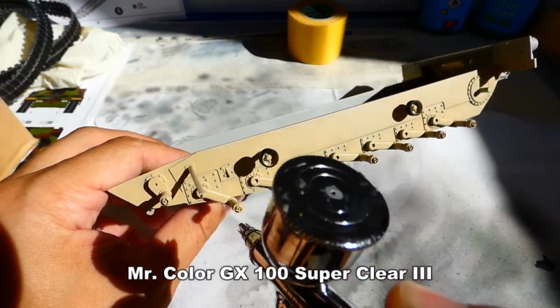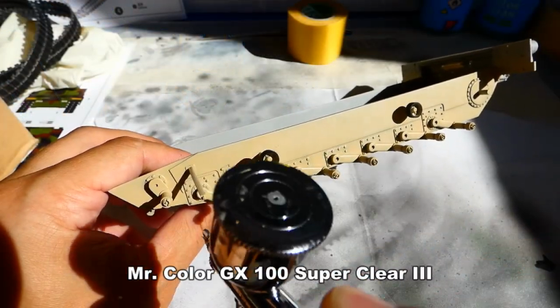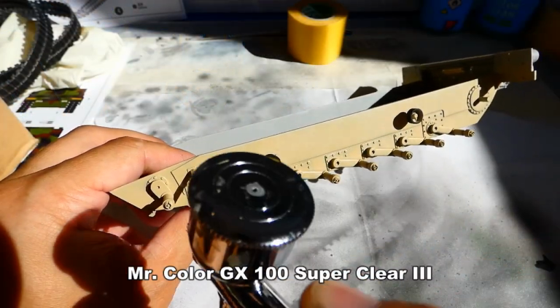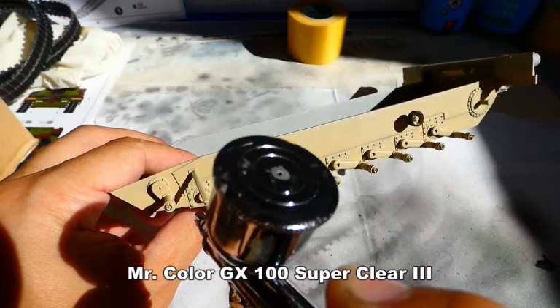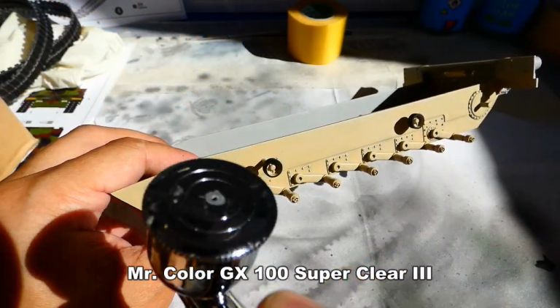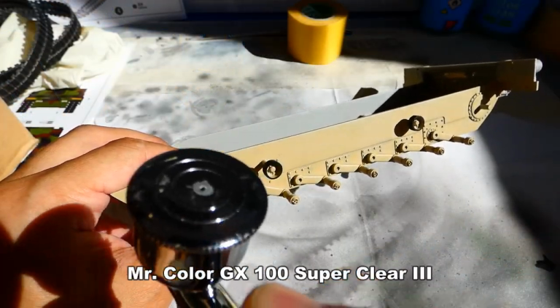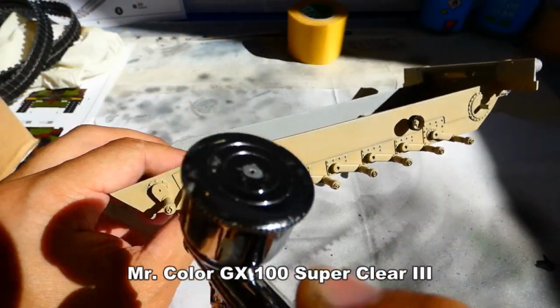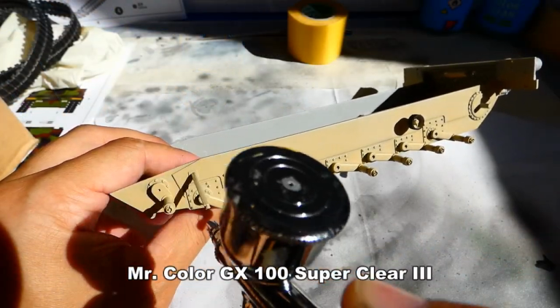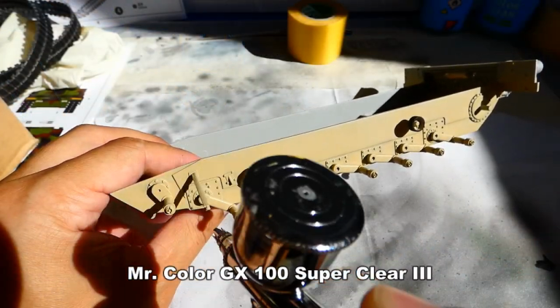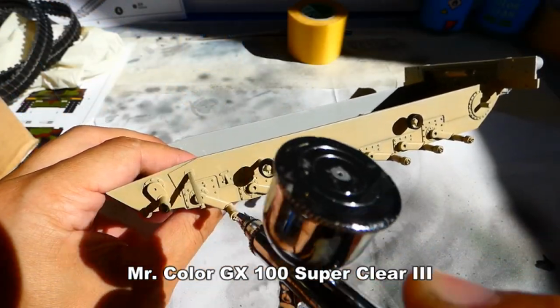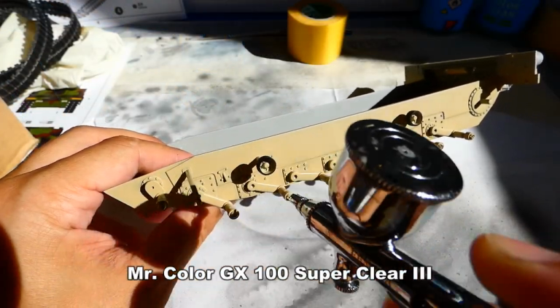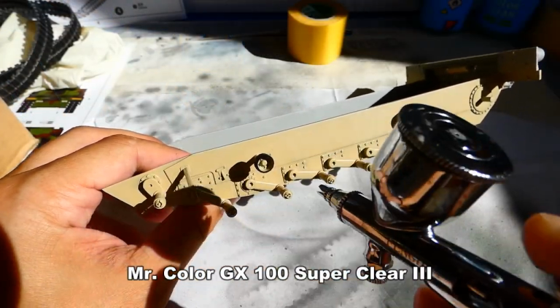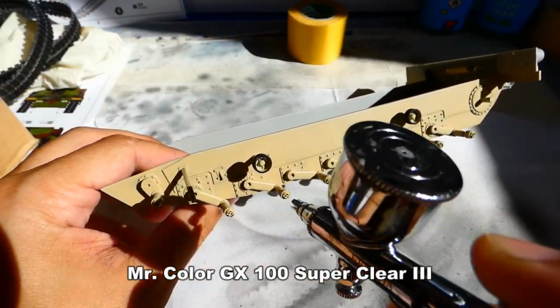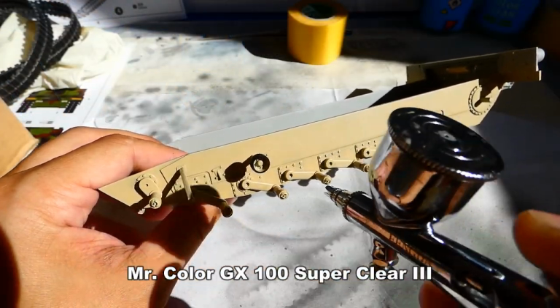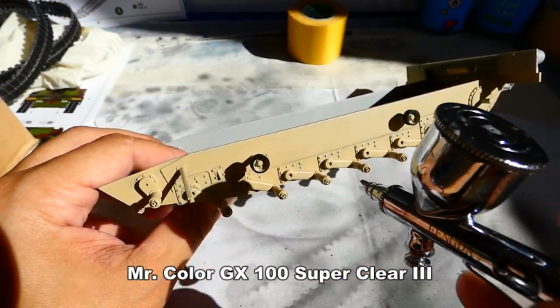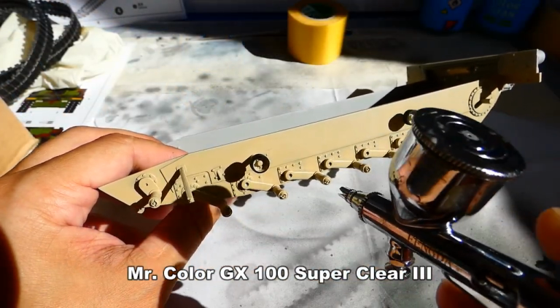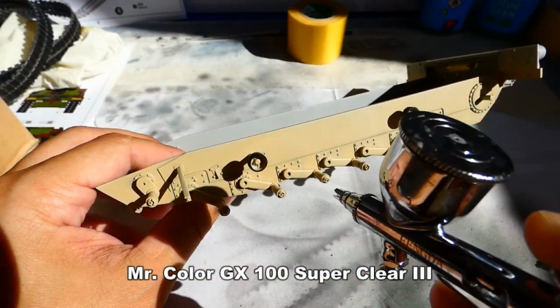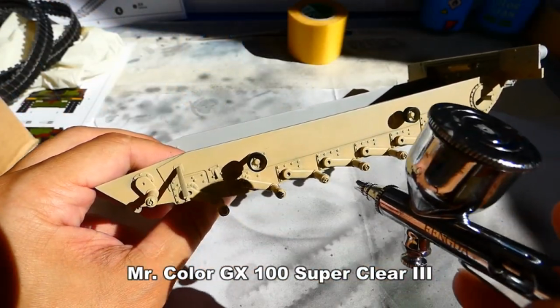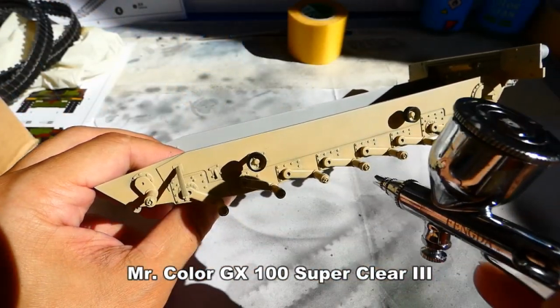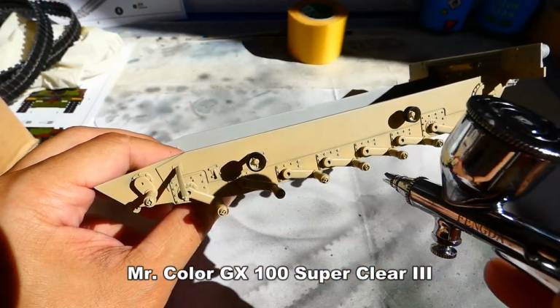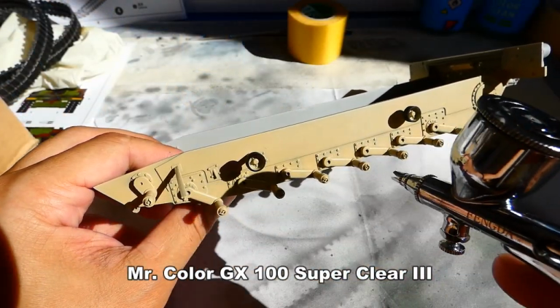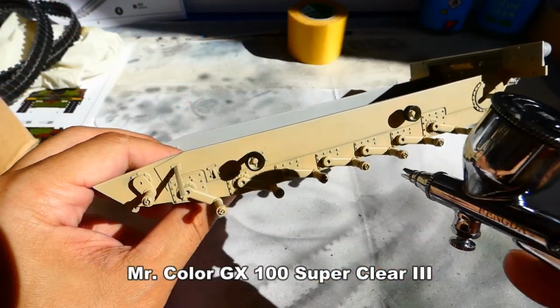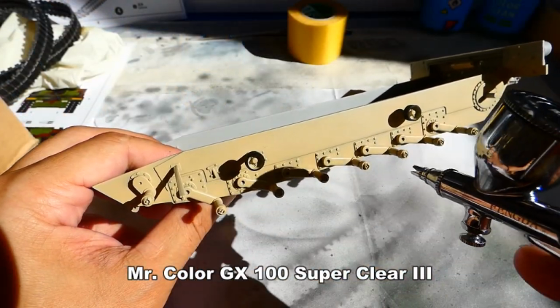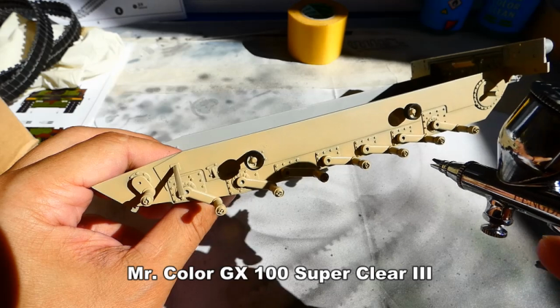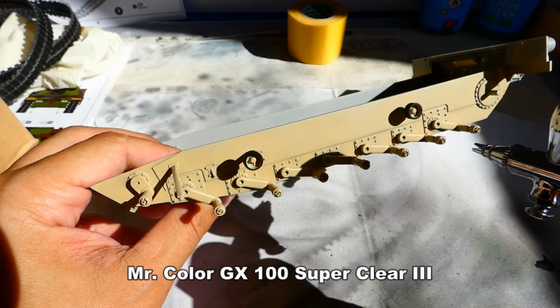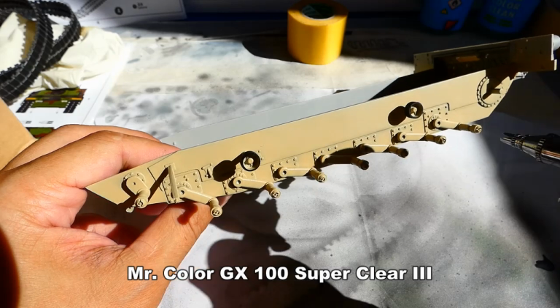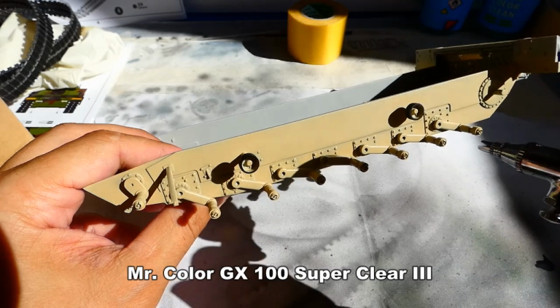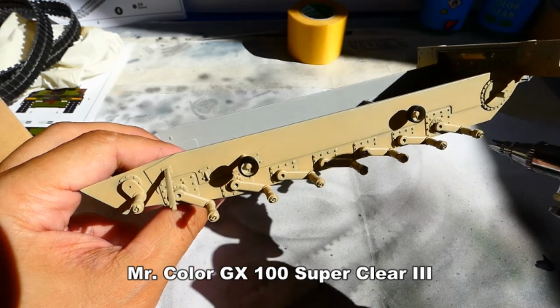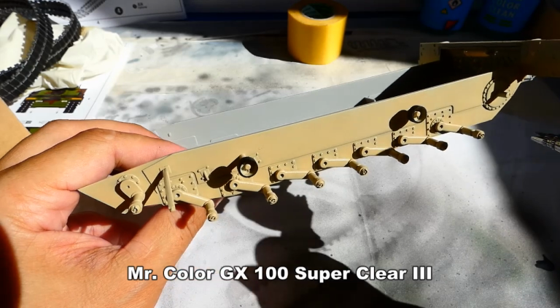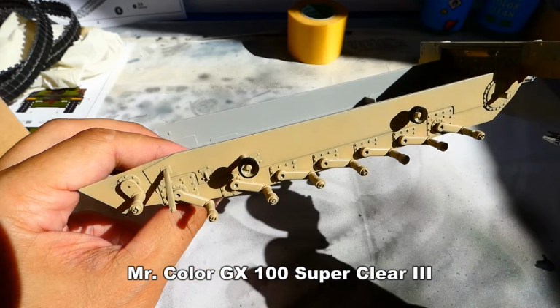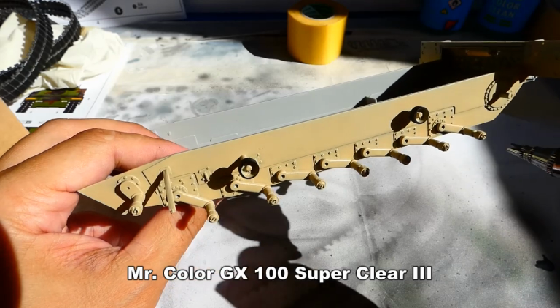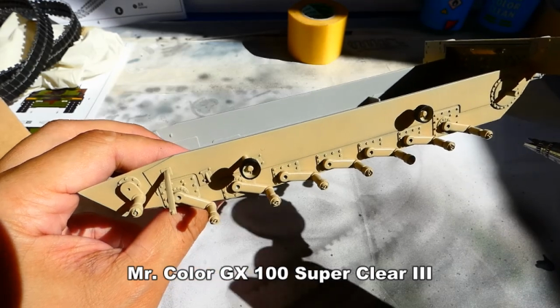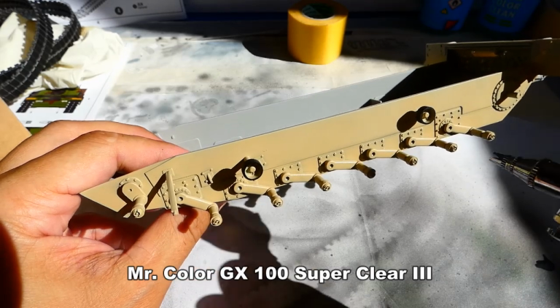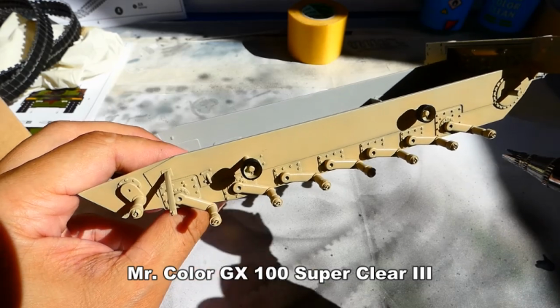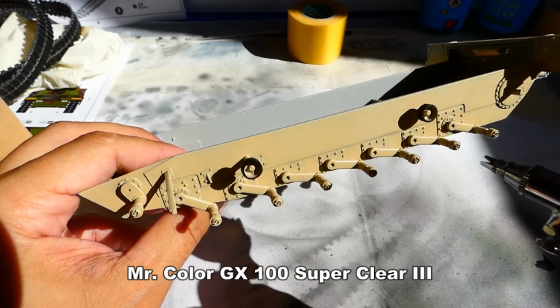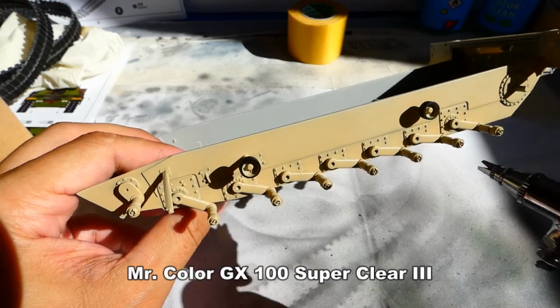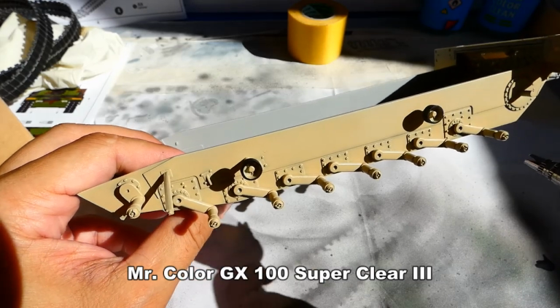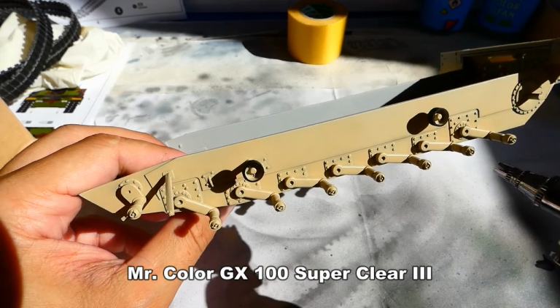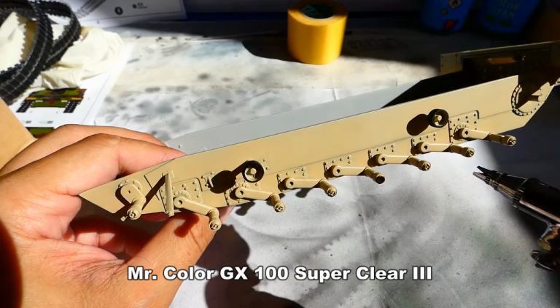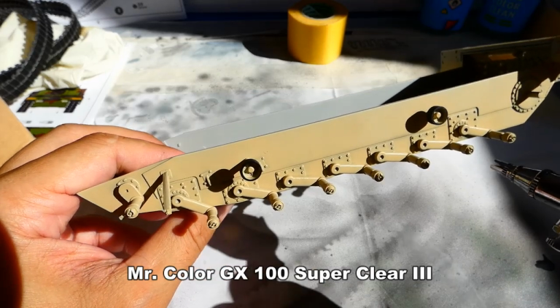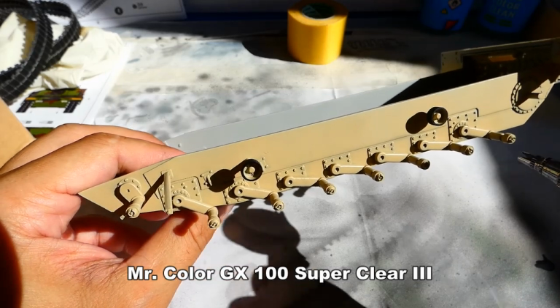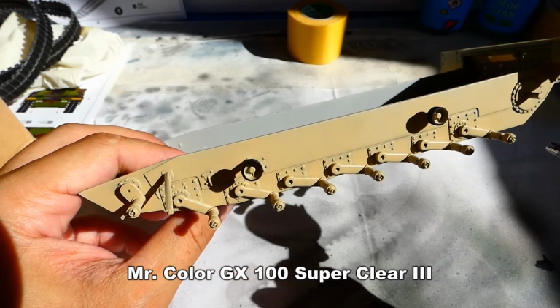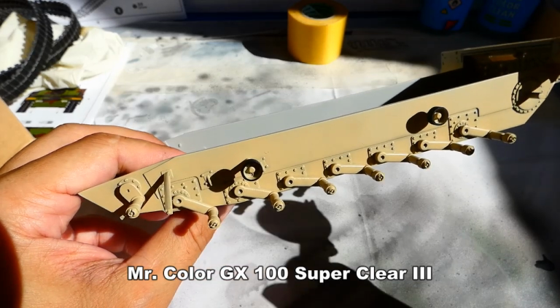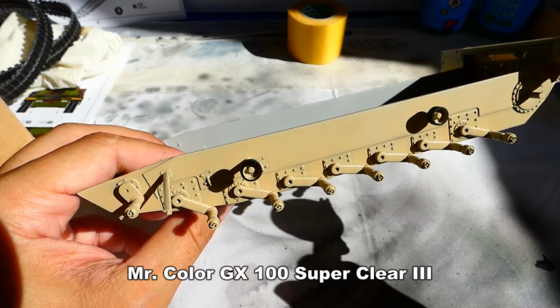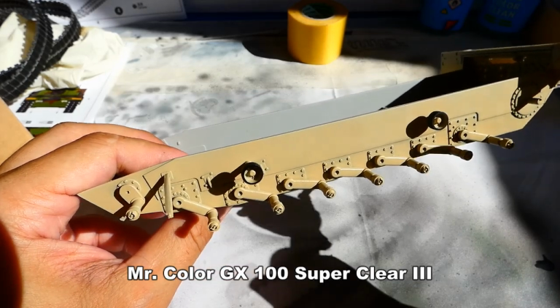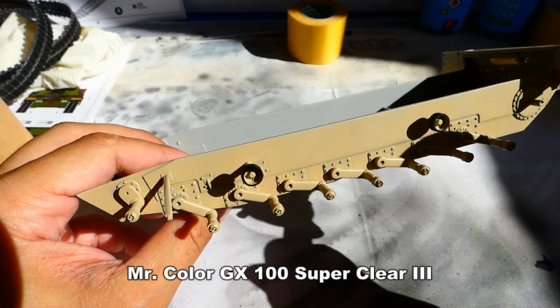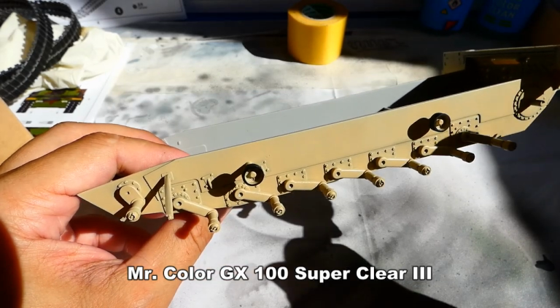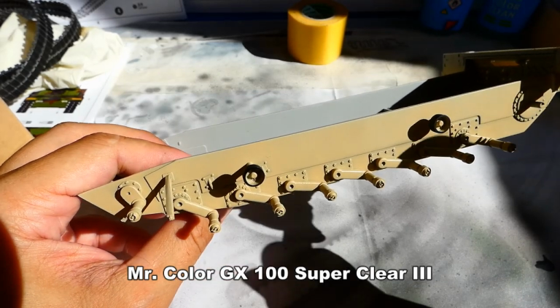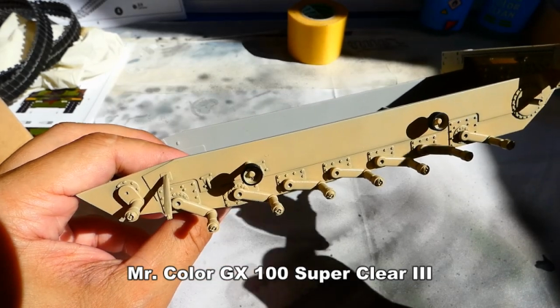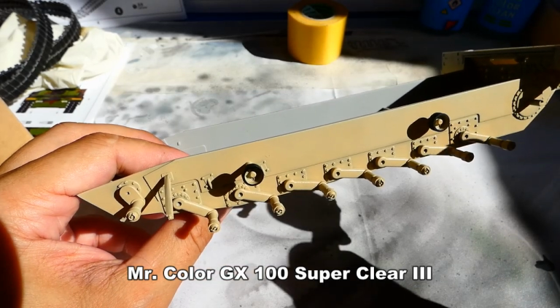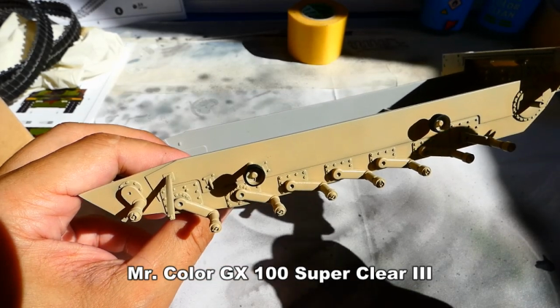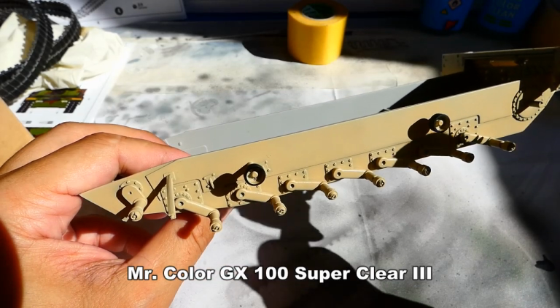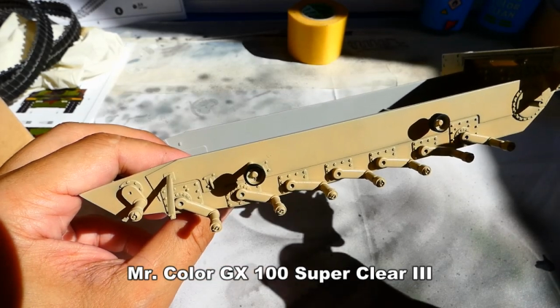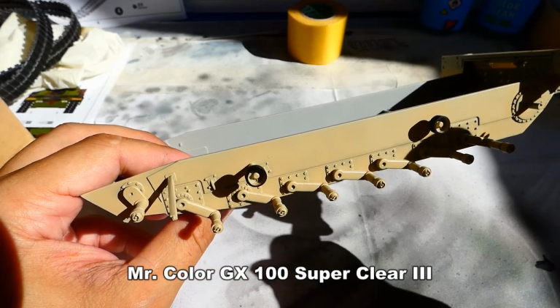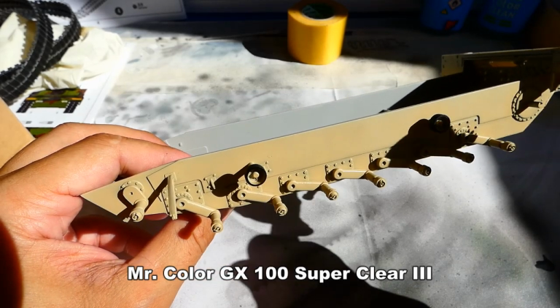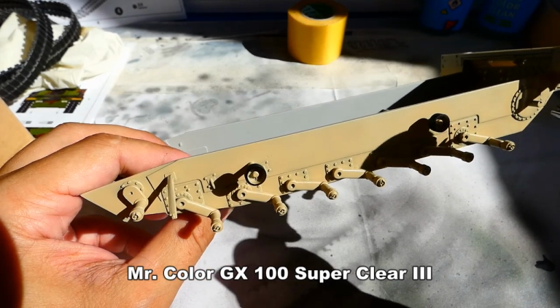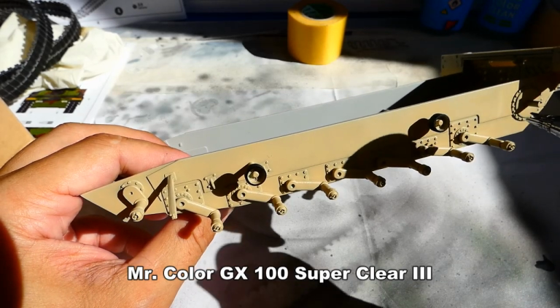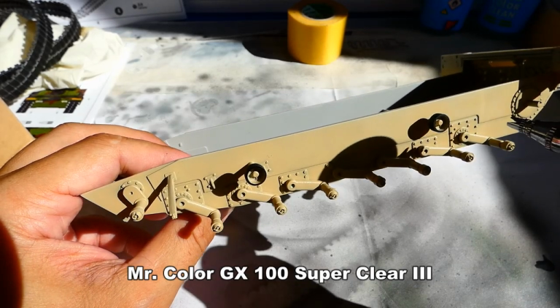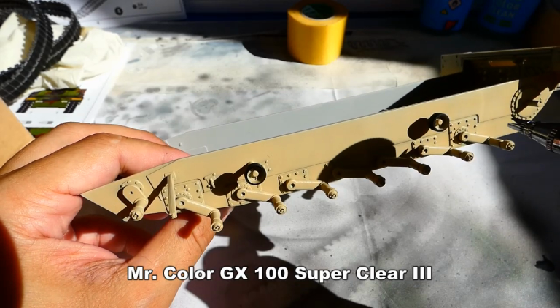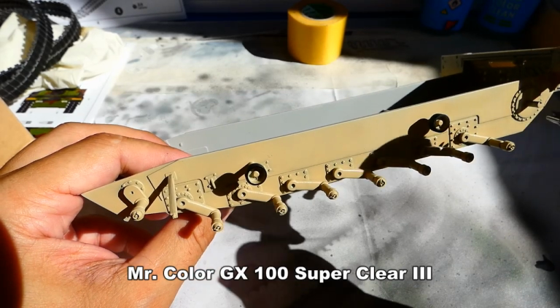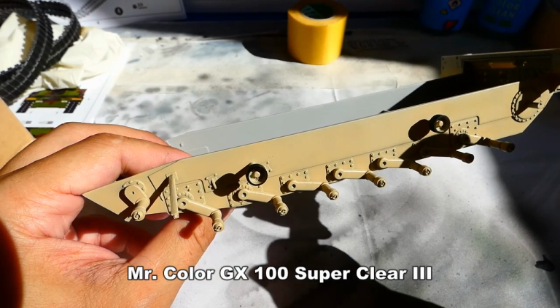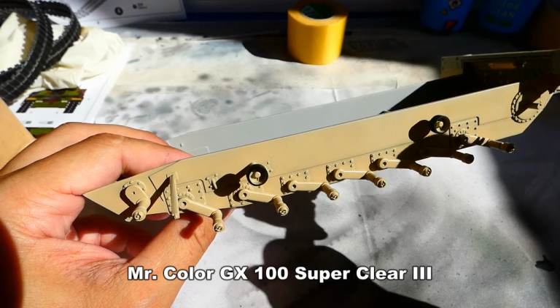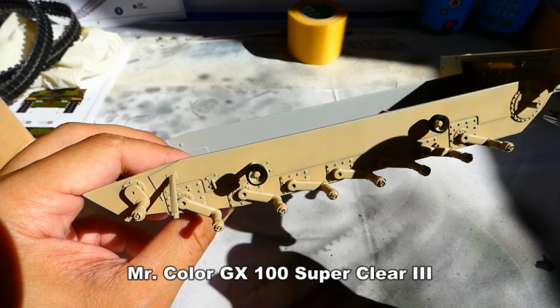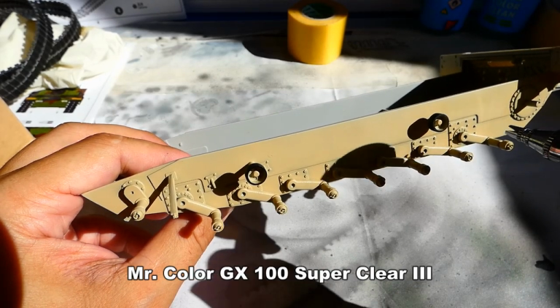I add a layer of glossy varnish coat from Gunze Sangyo — mostly I use my trusted Mr. Color GX100 Super Clear.